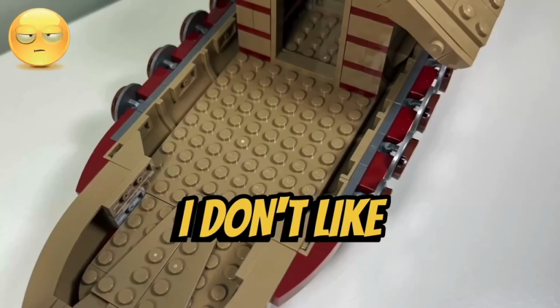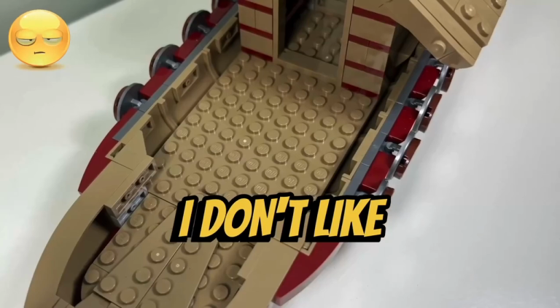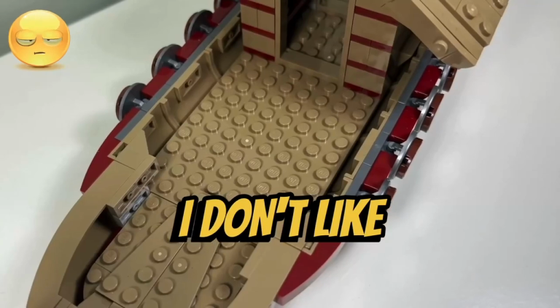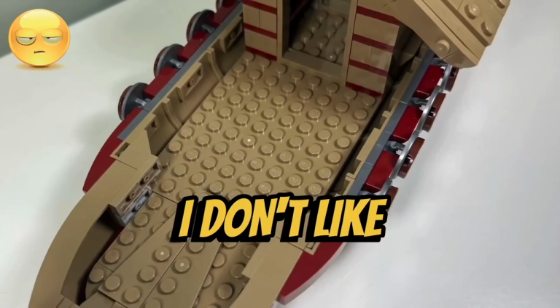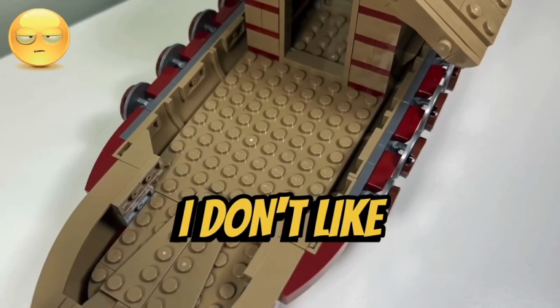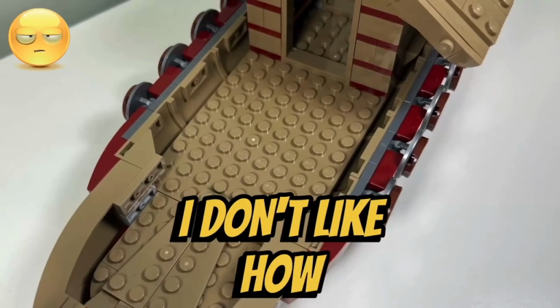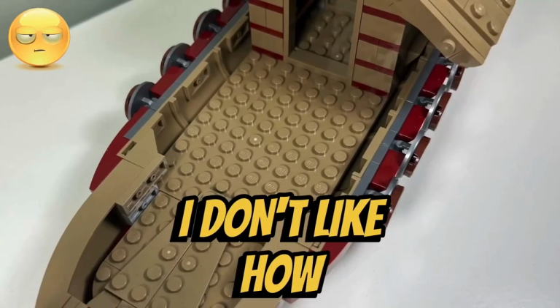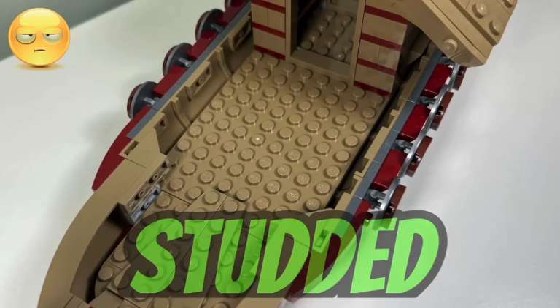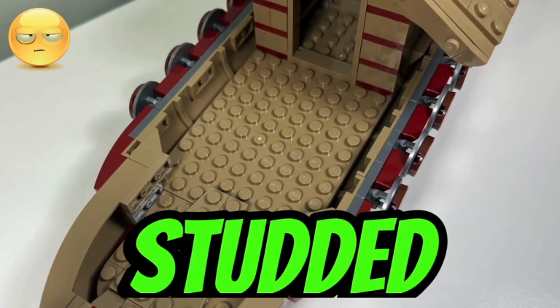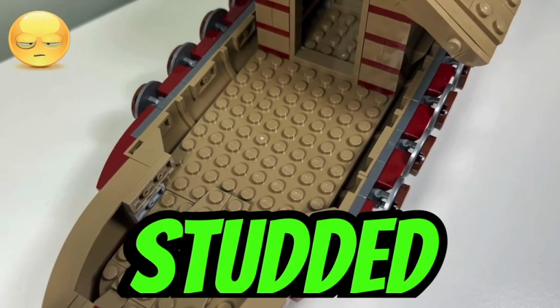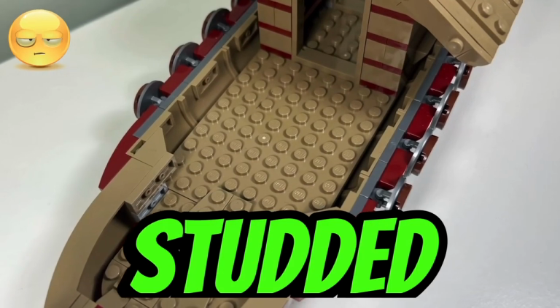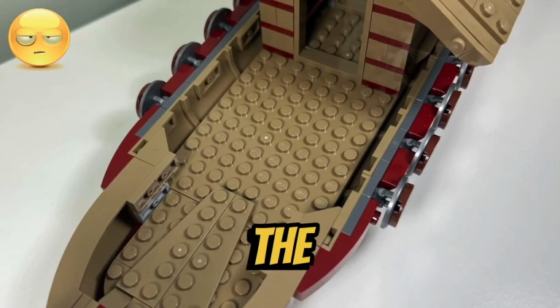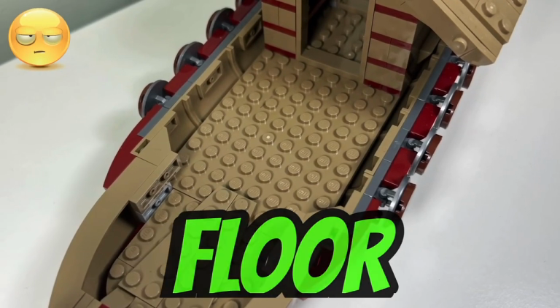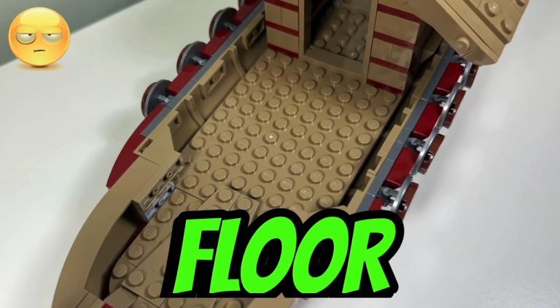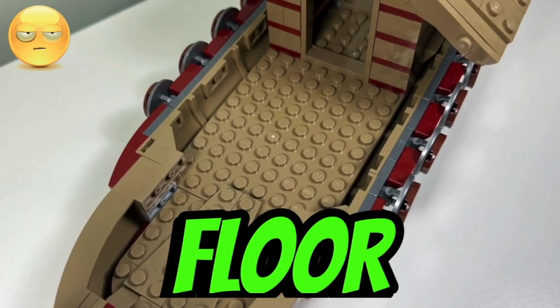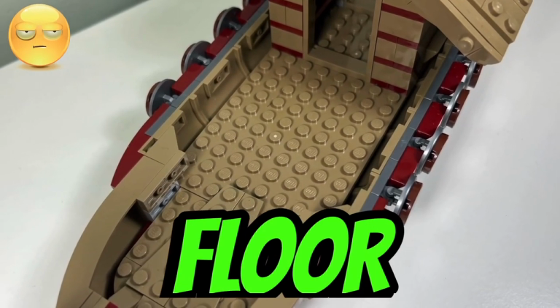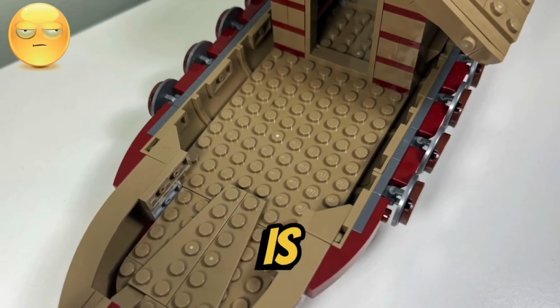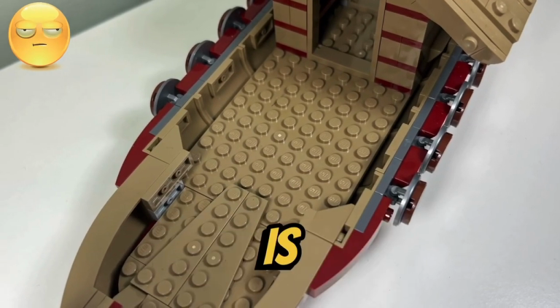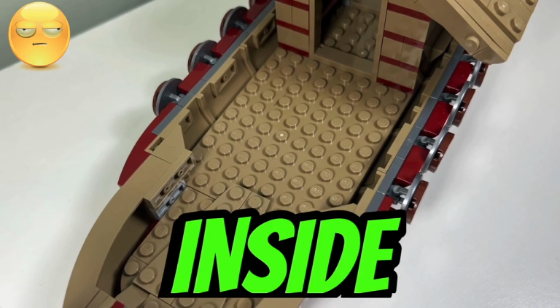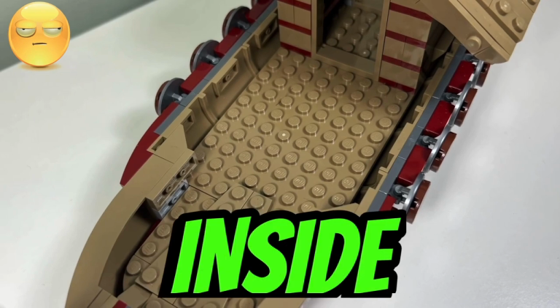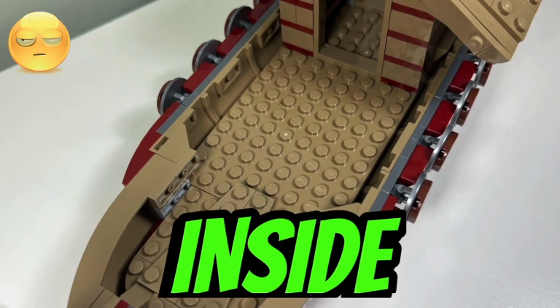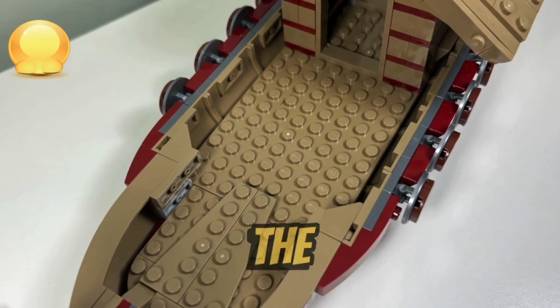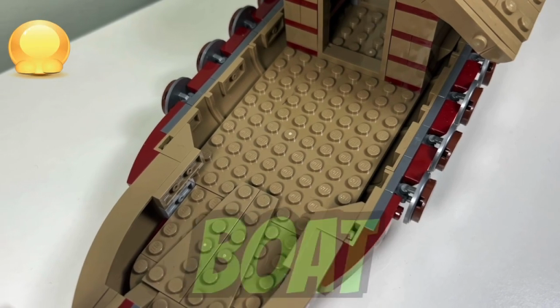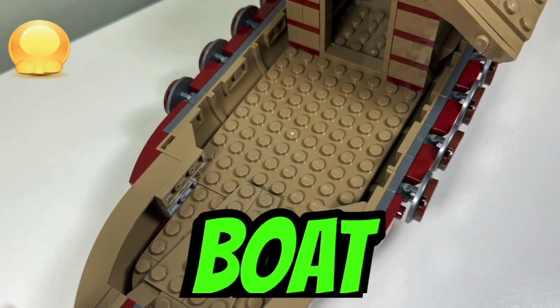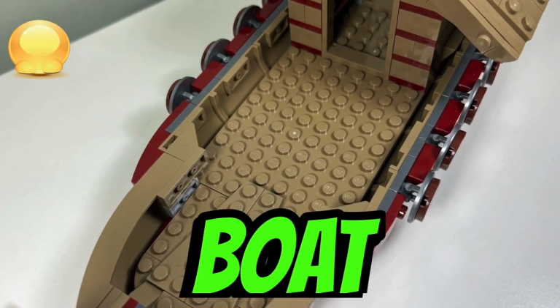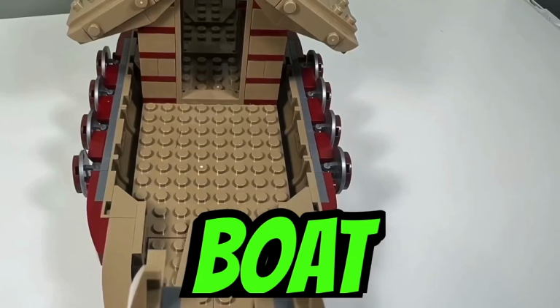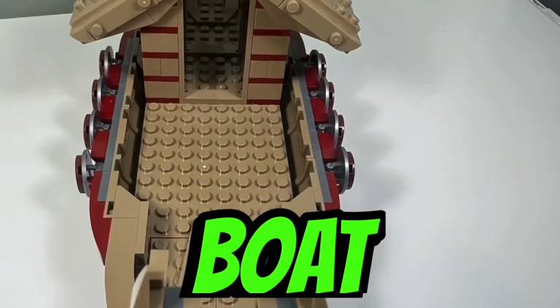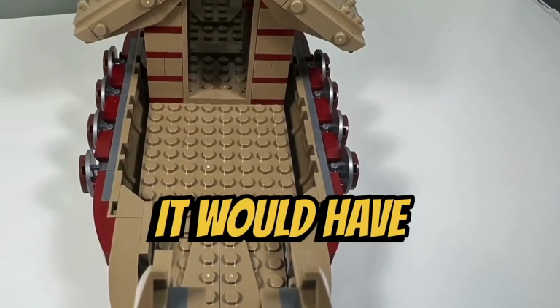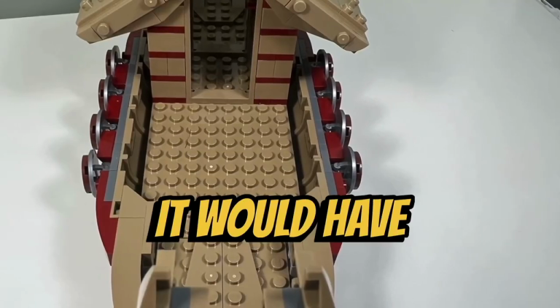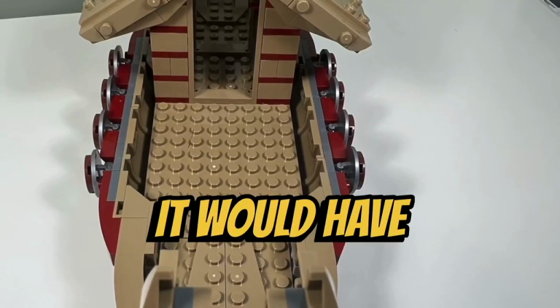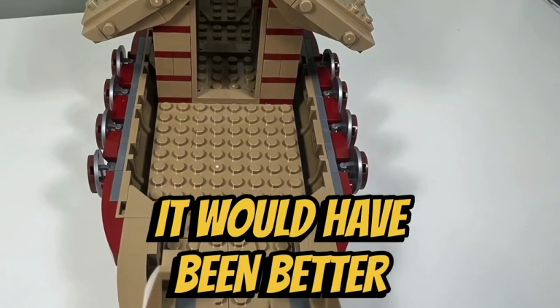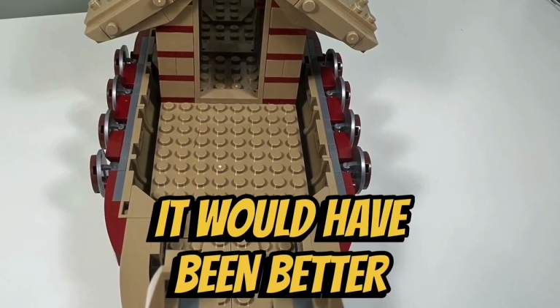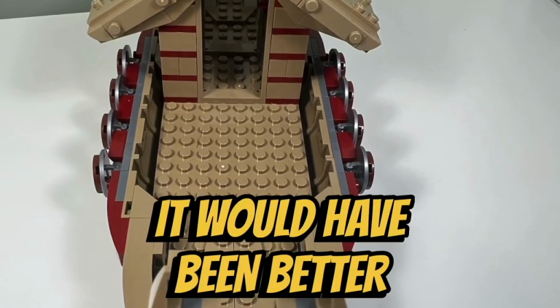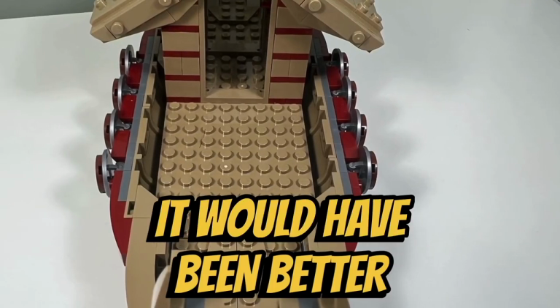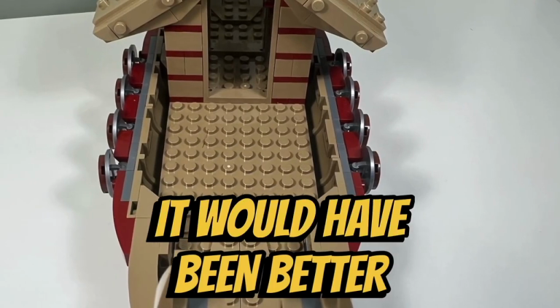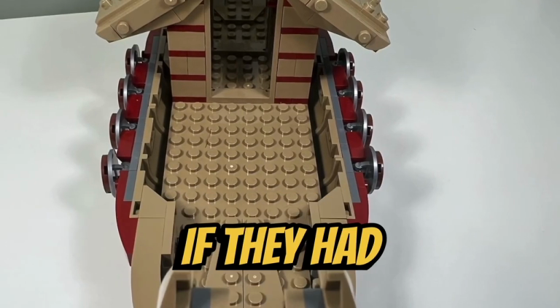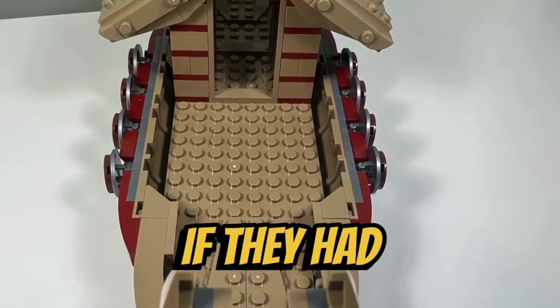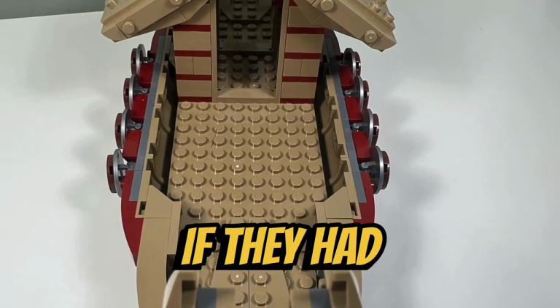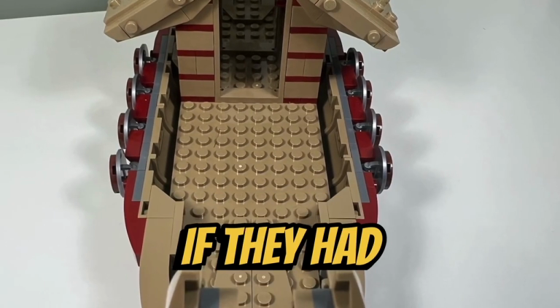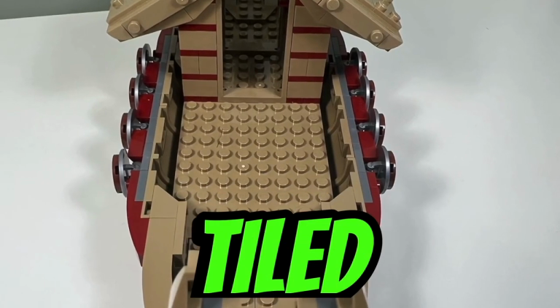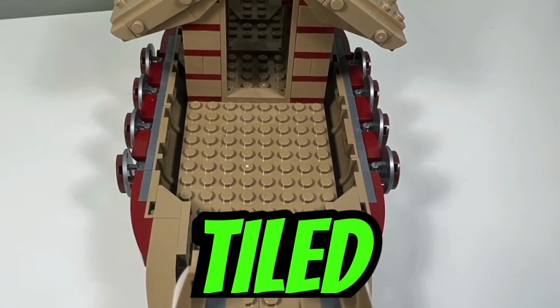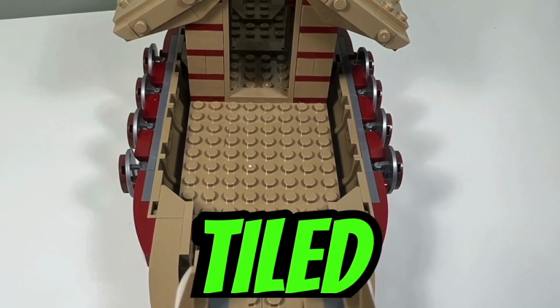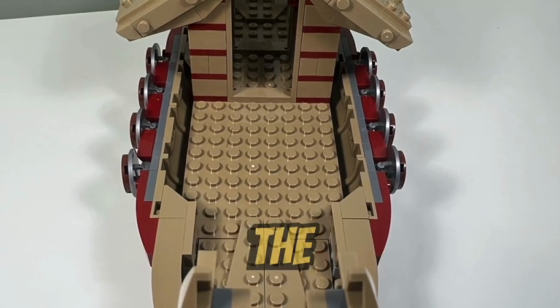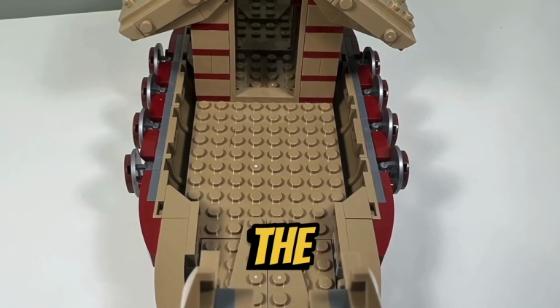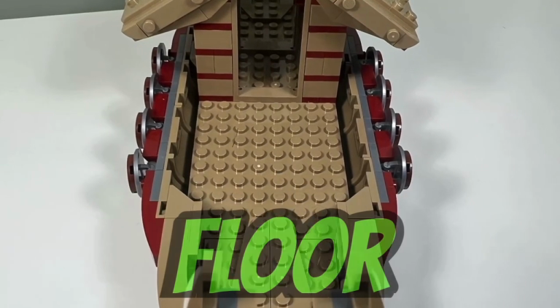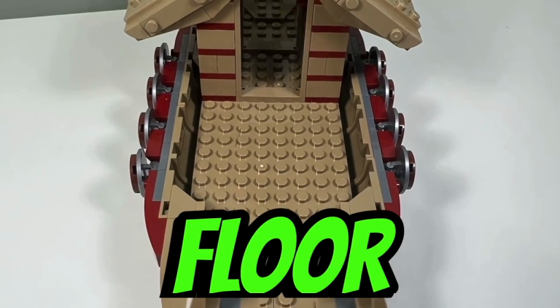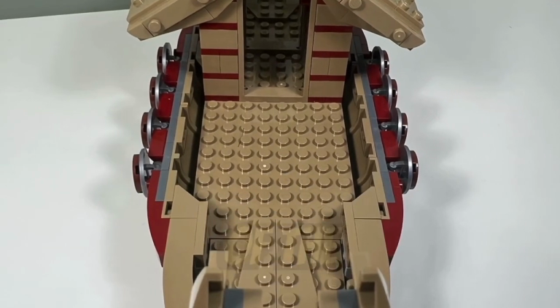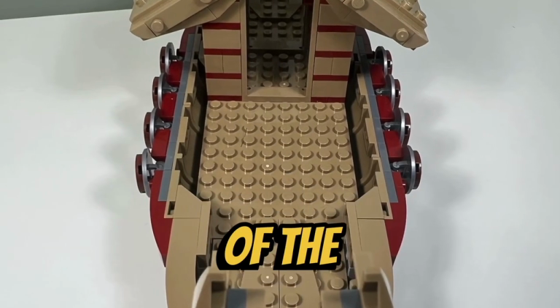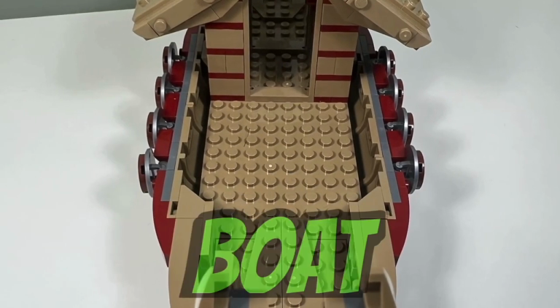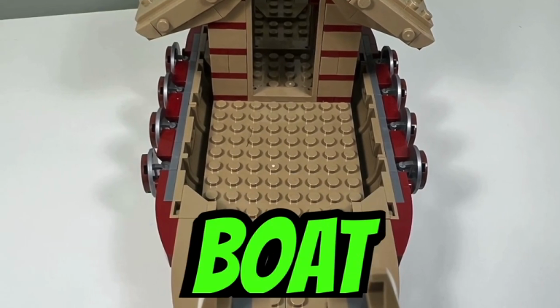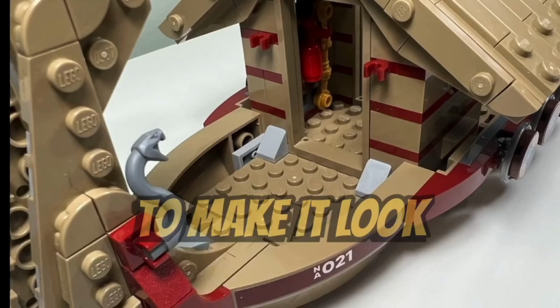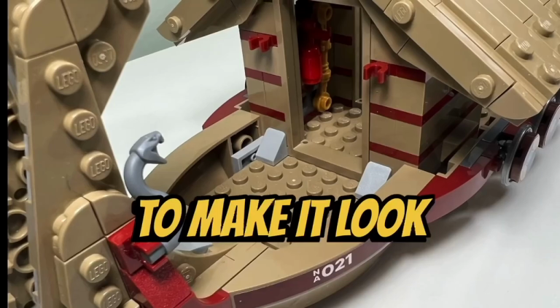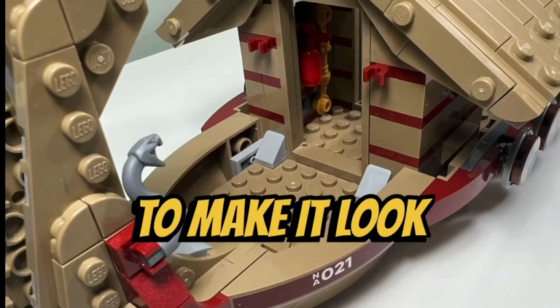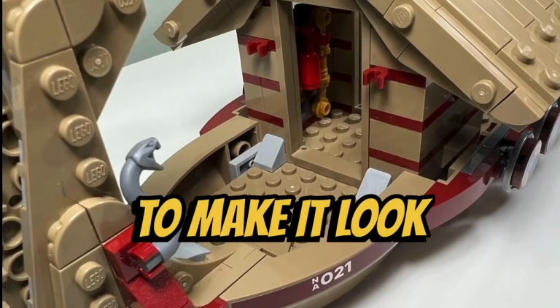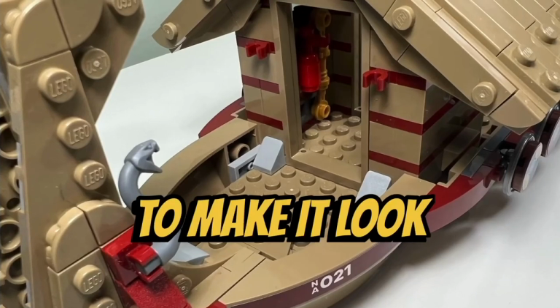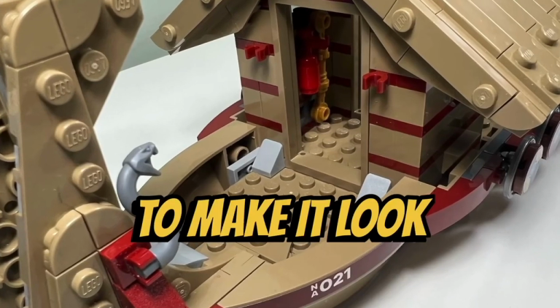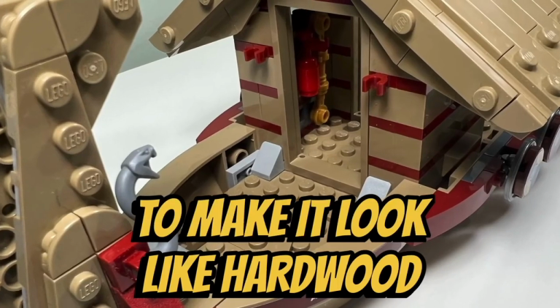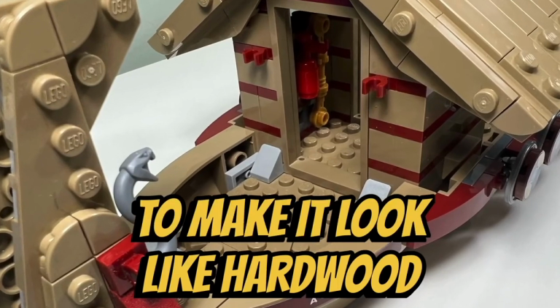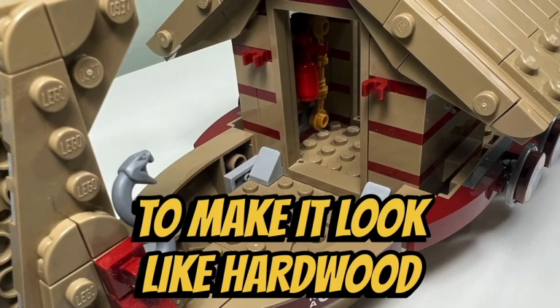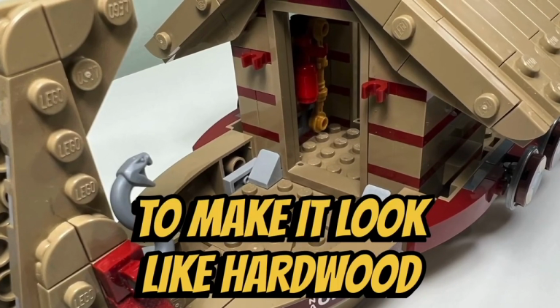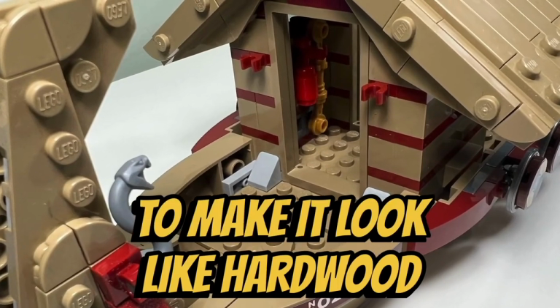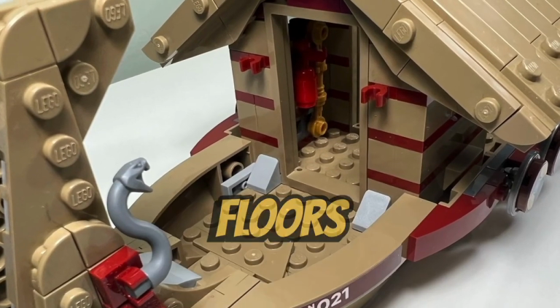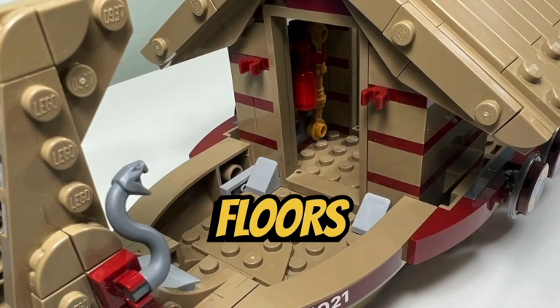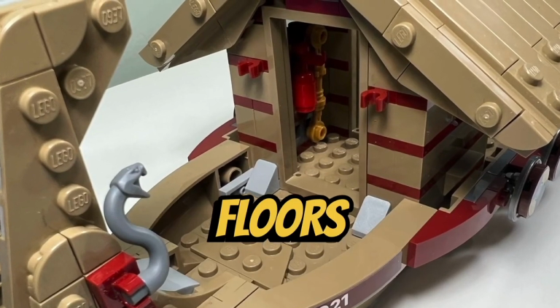I don't like how studded the floor is inside the boat. It would have been better if they had tiled up the floor of the boat to make it look like hardwood floors.